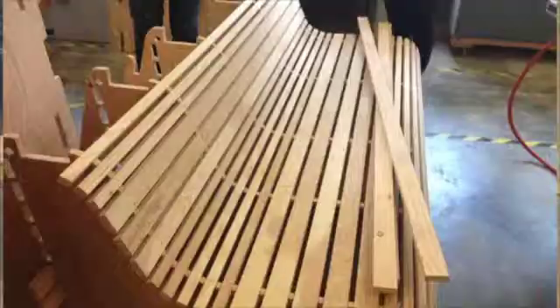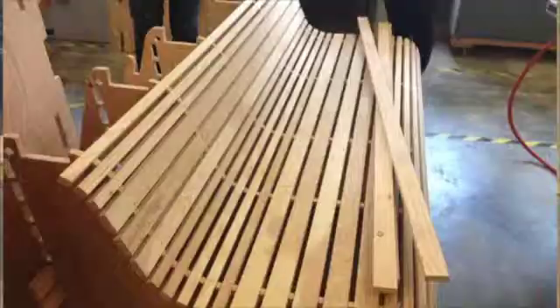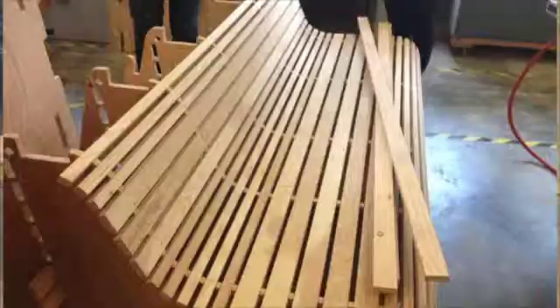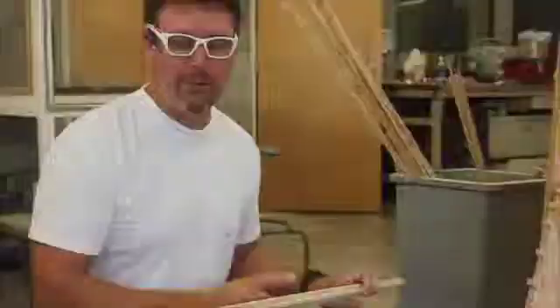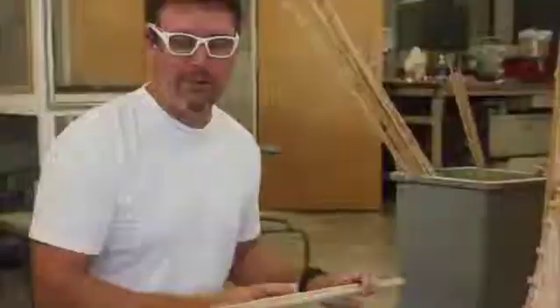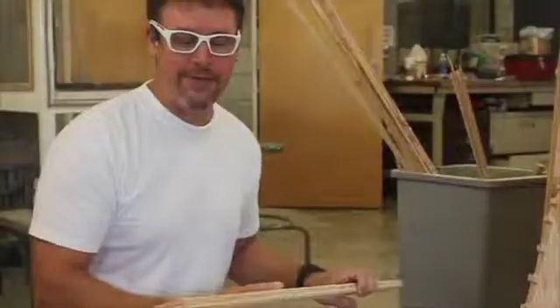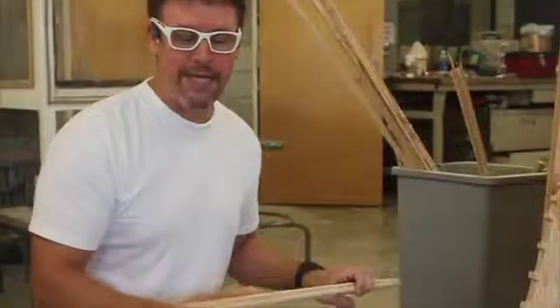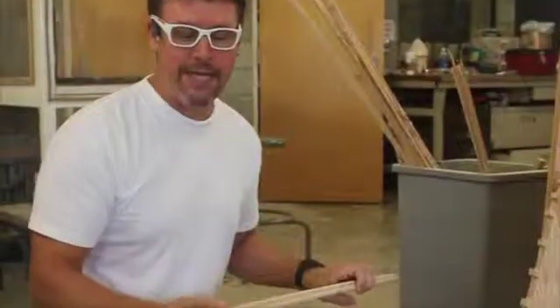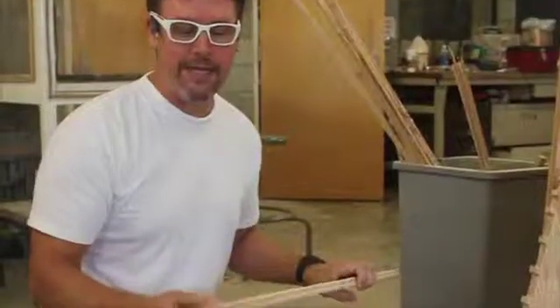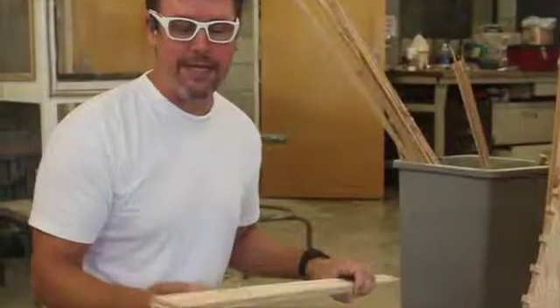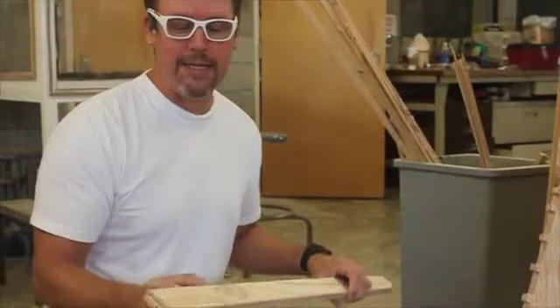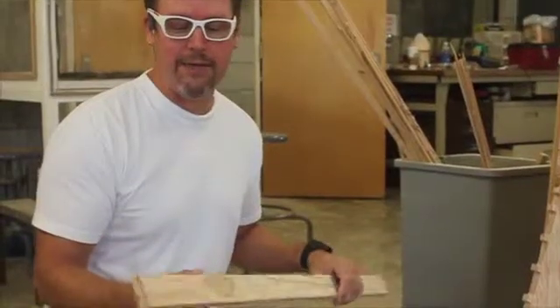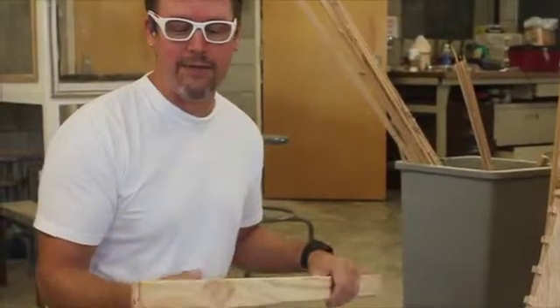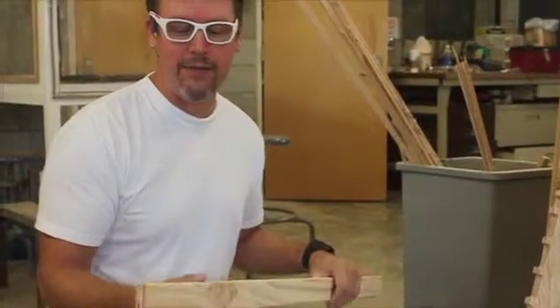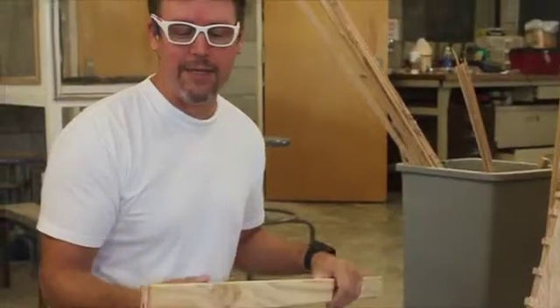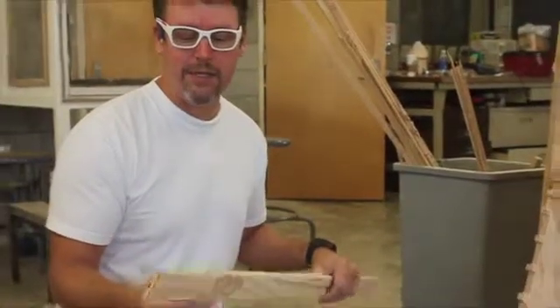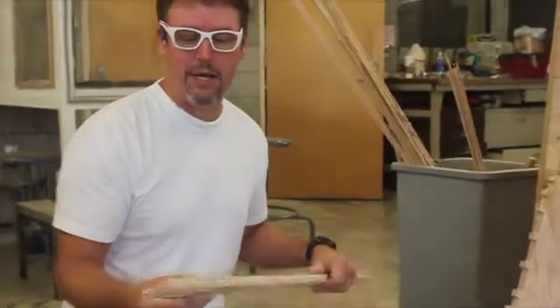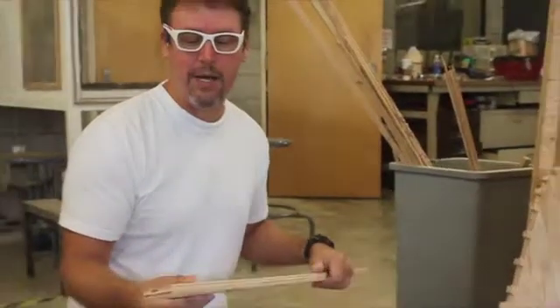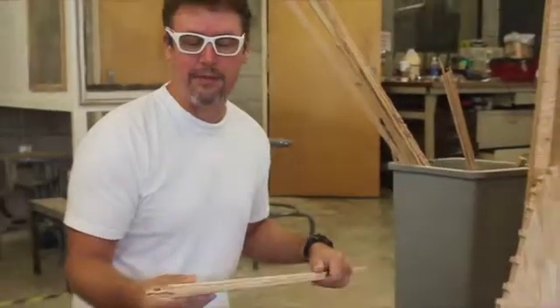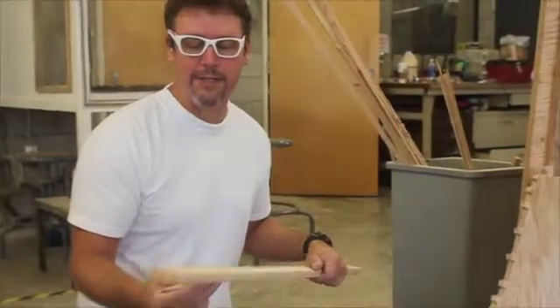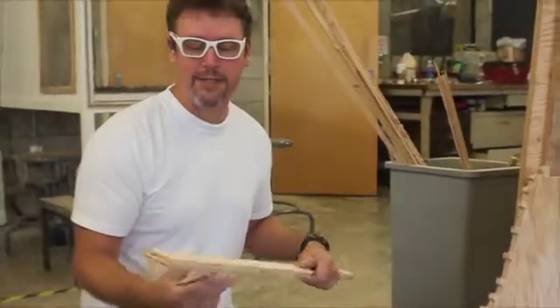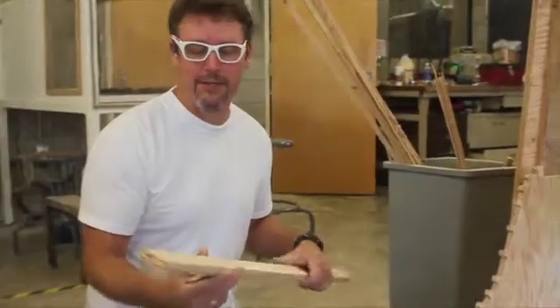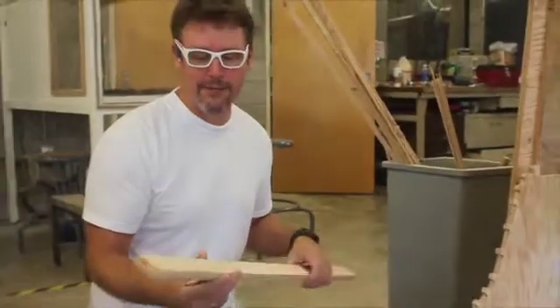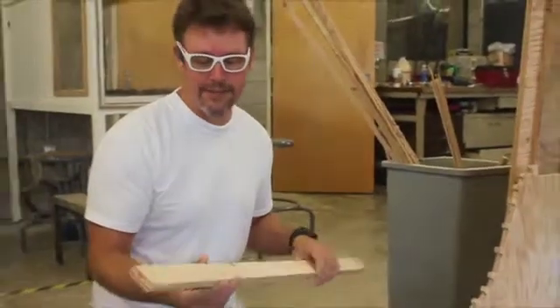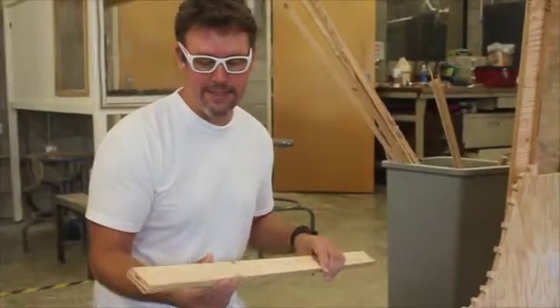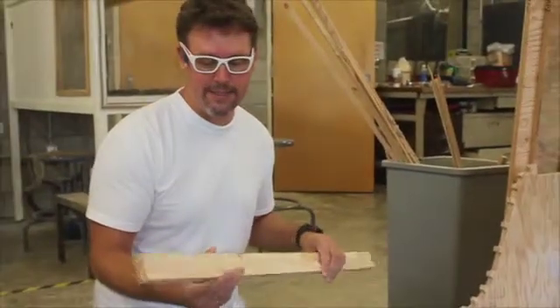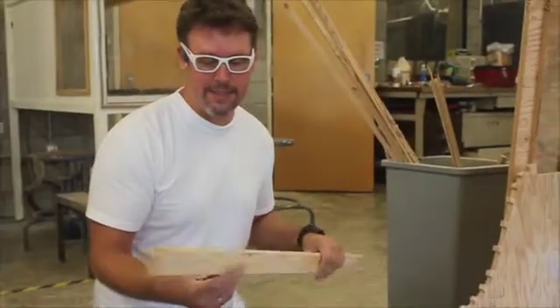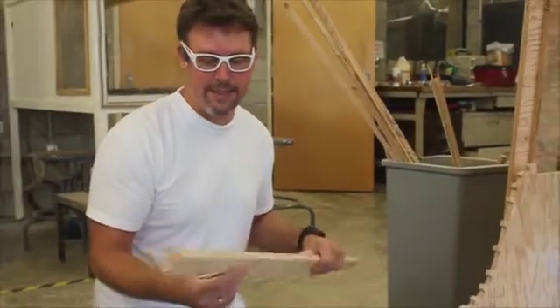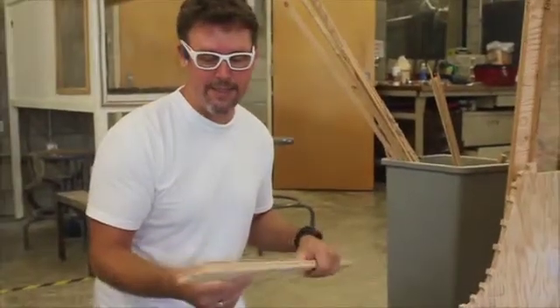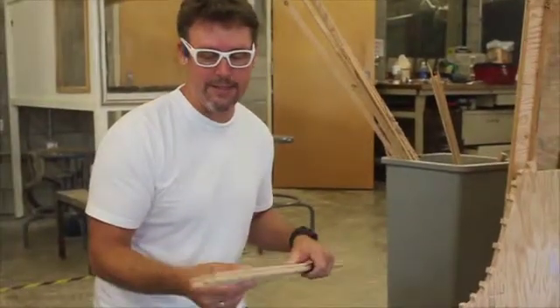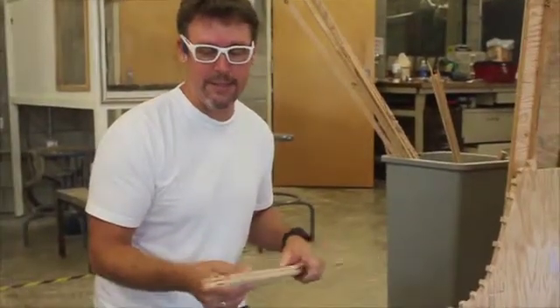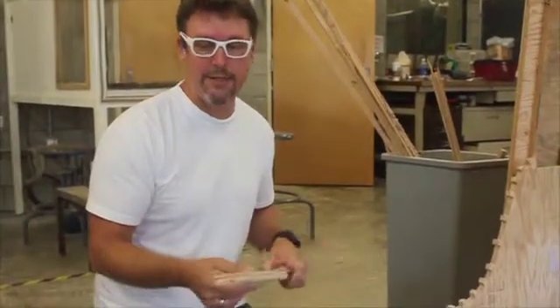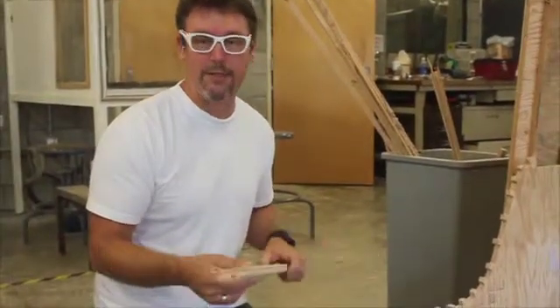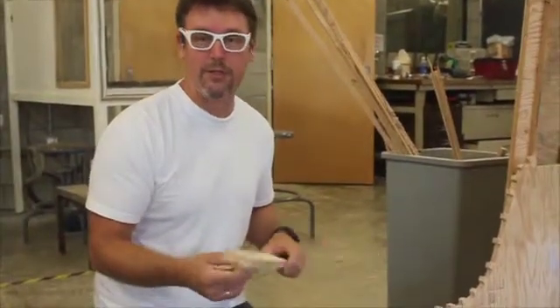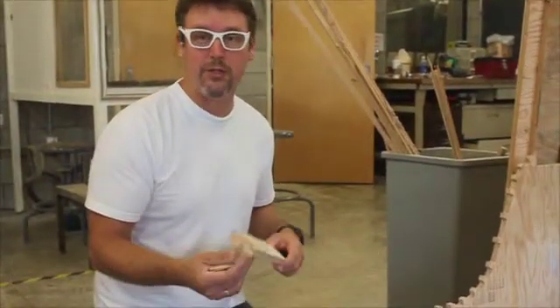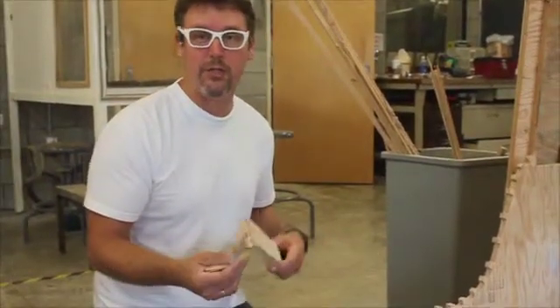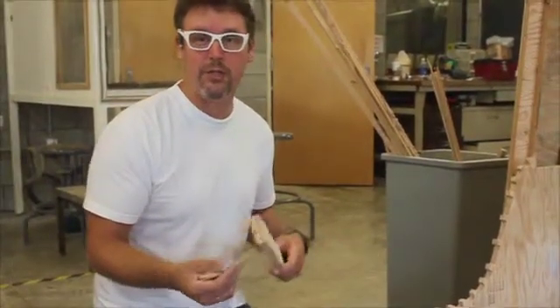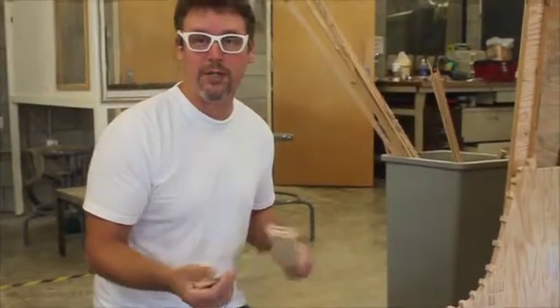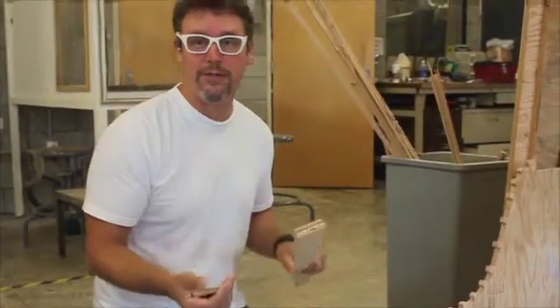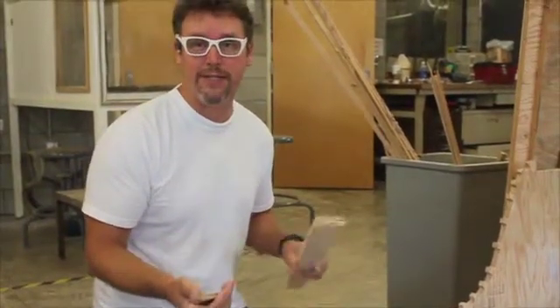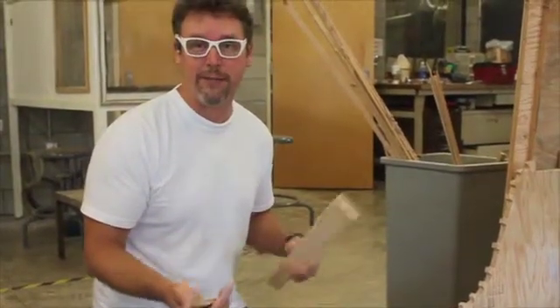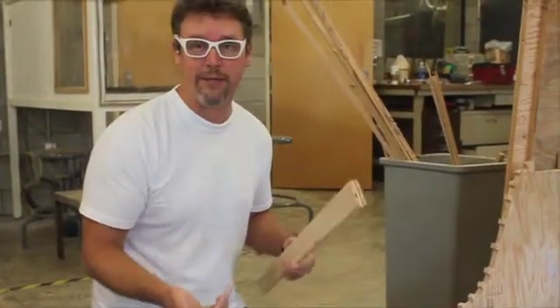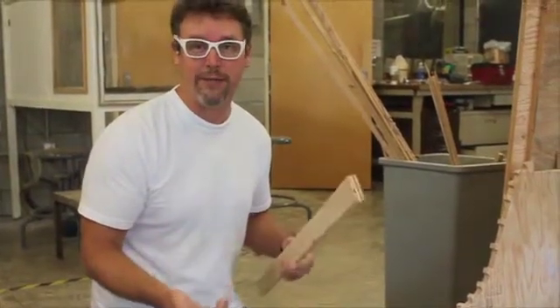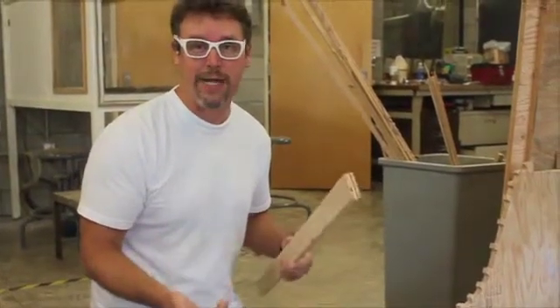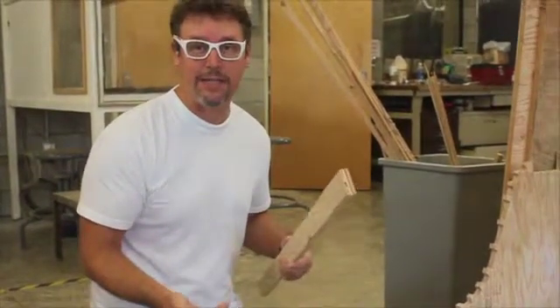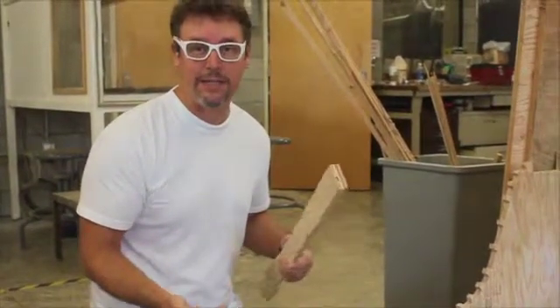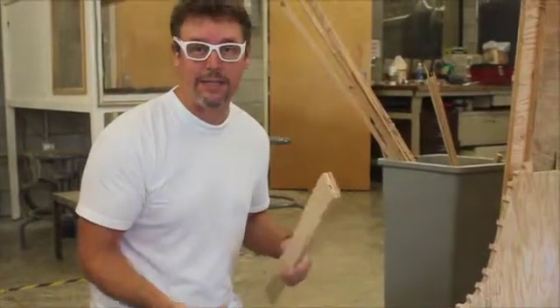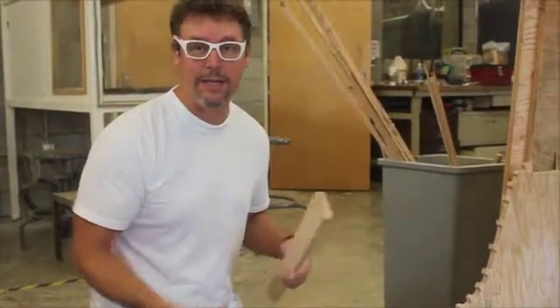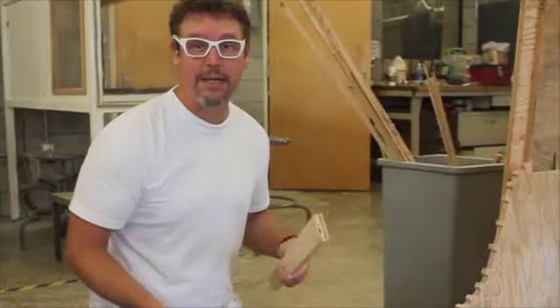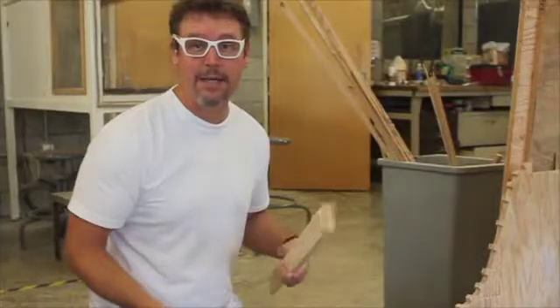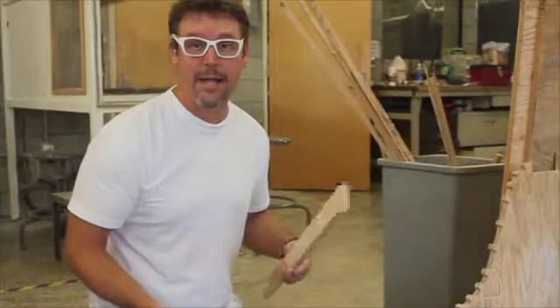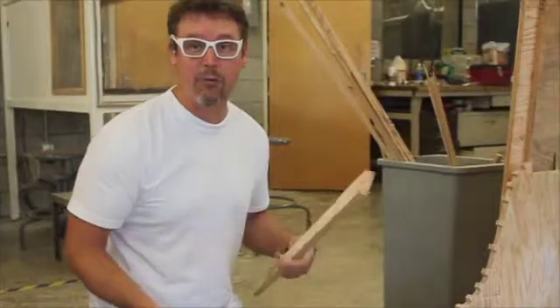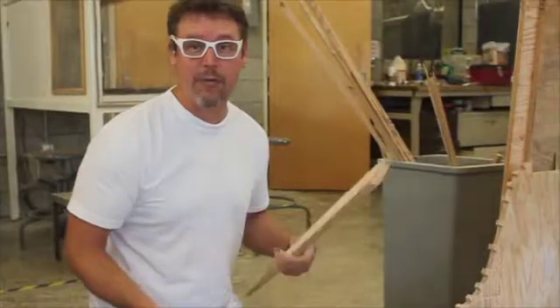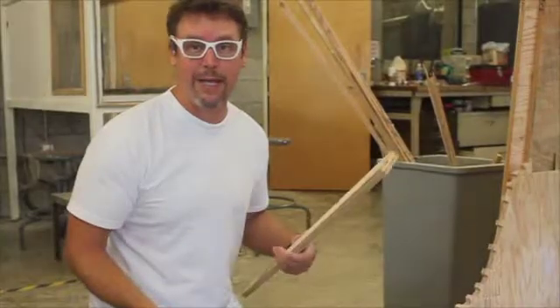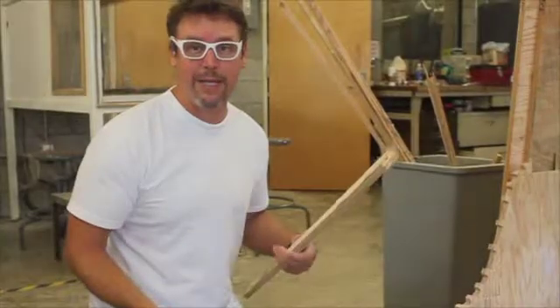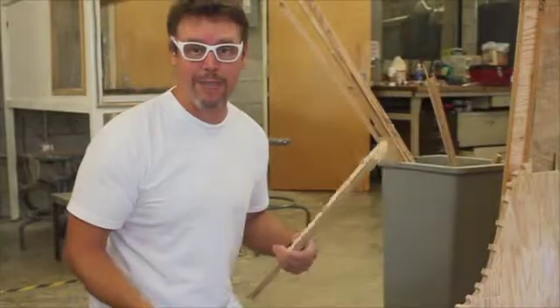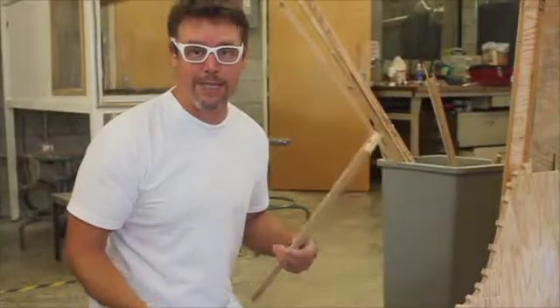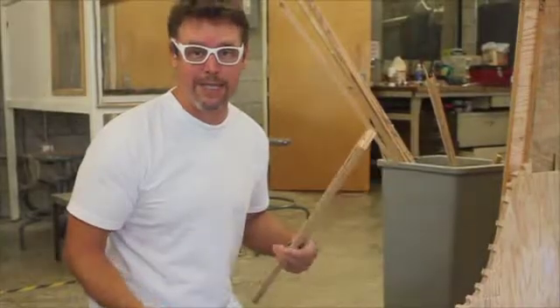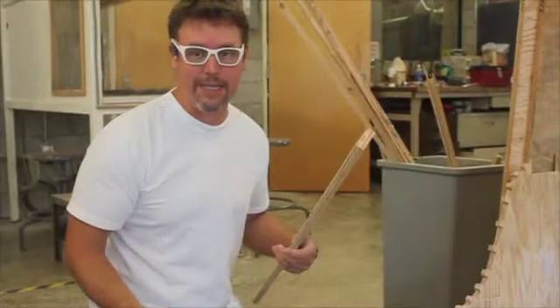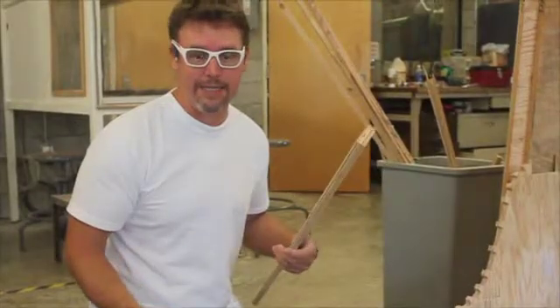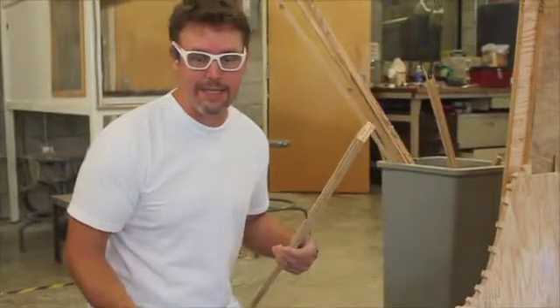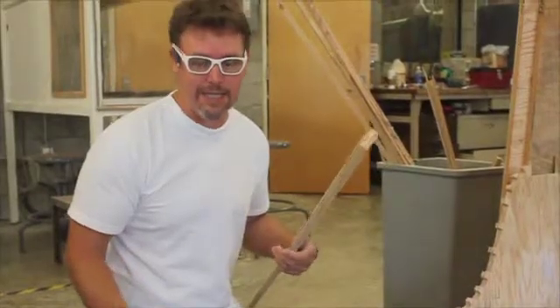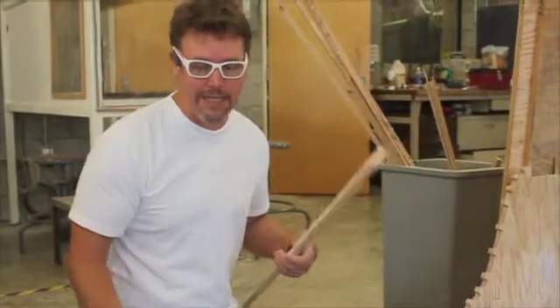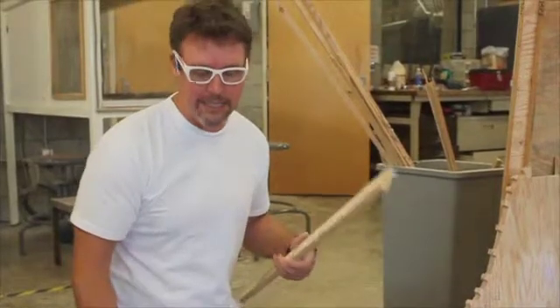We sanded and filled all of the surfaces so that there are no surface imperfections. Now we're ready to begin installation.